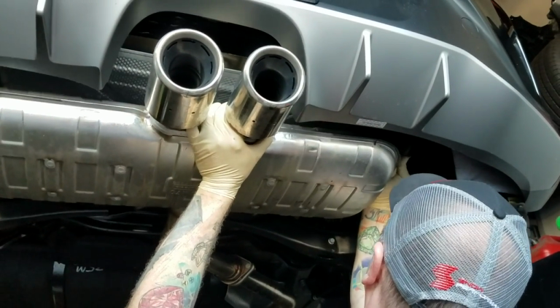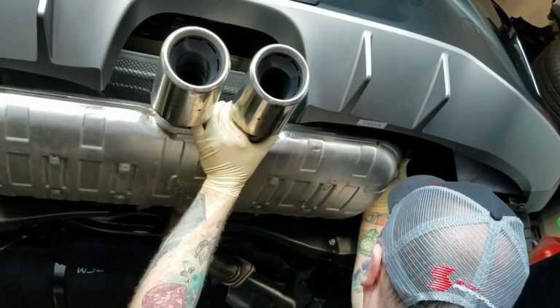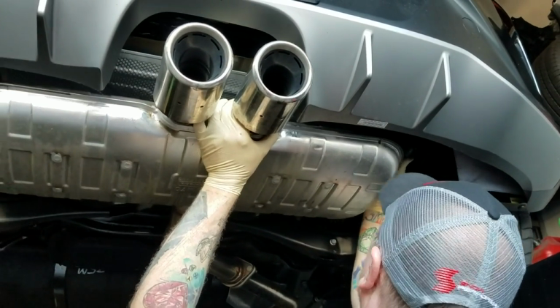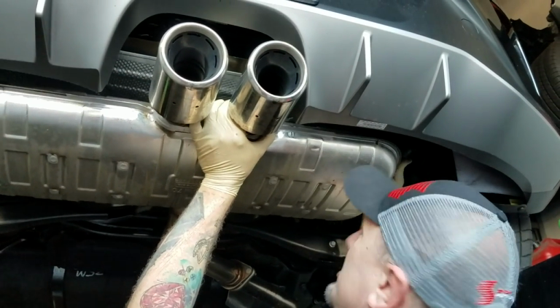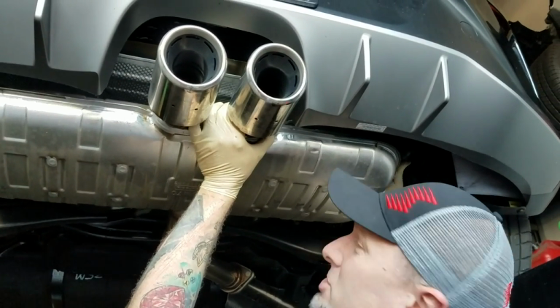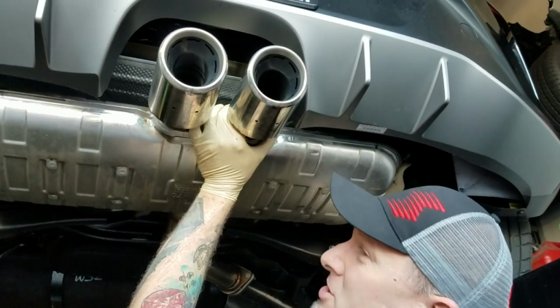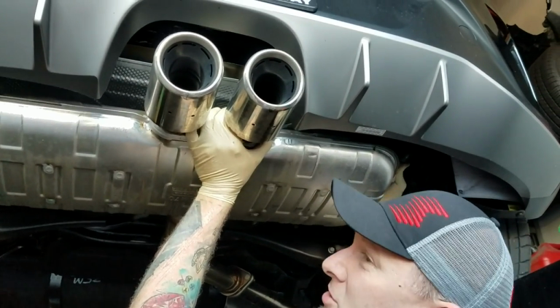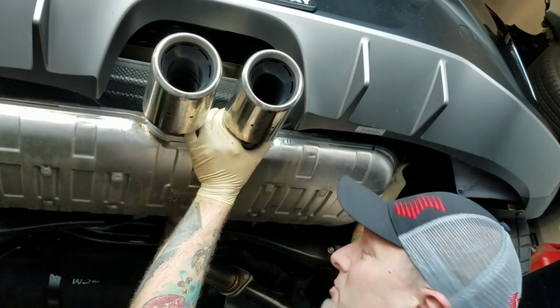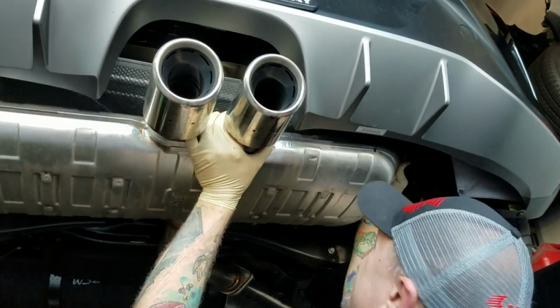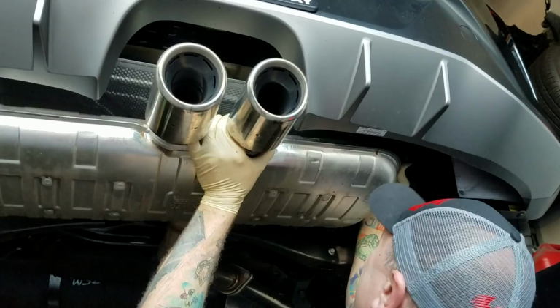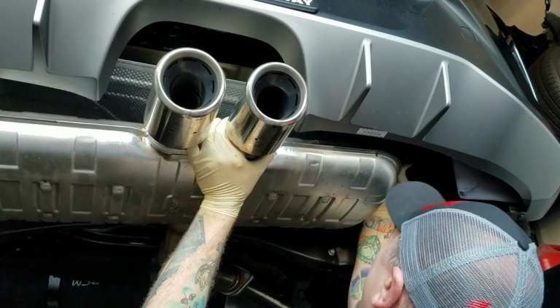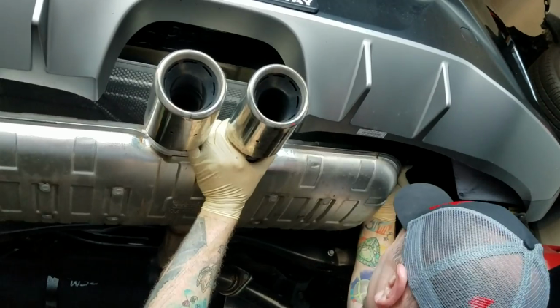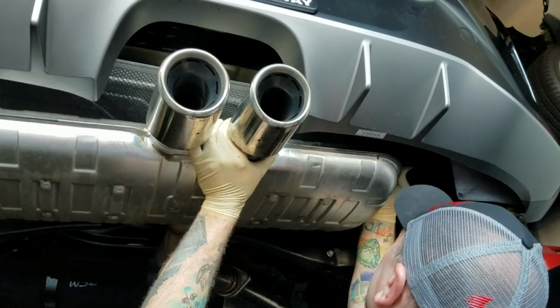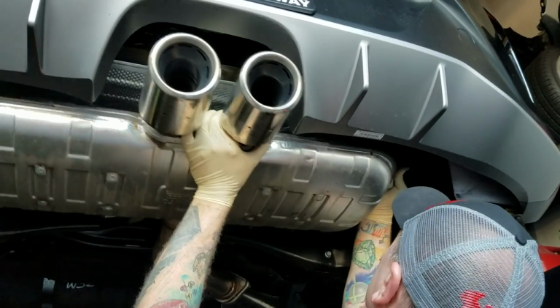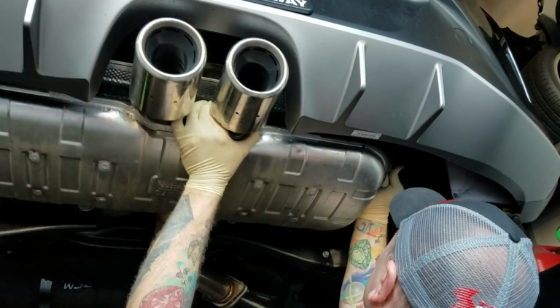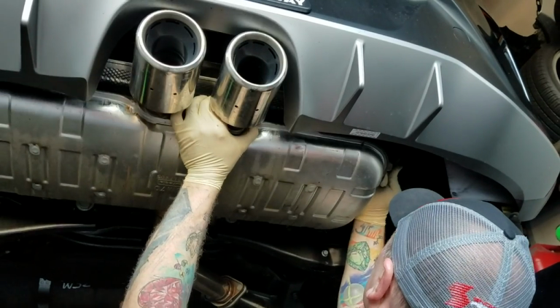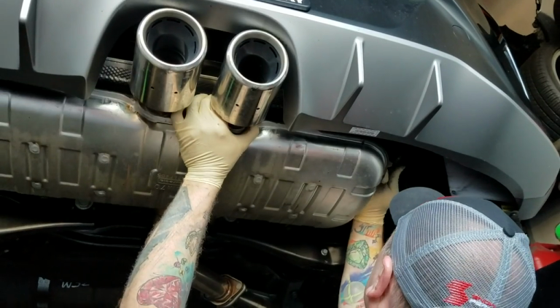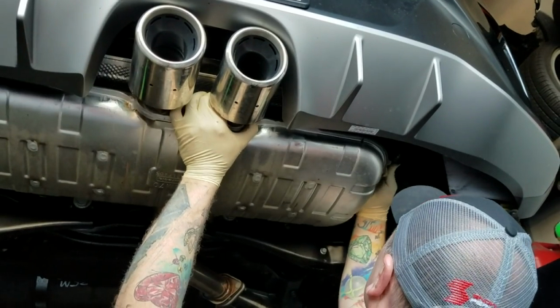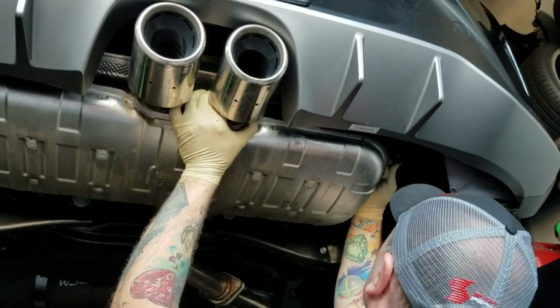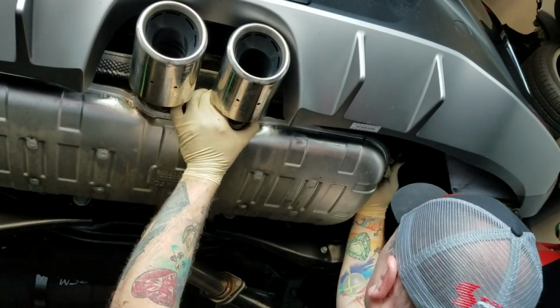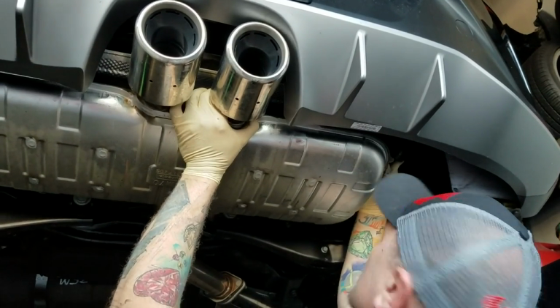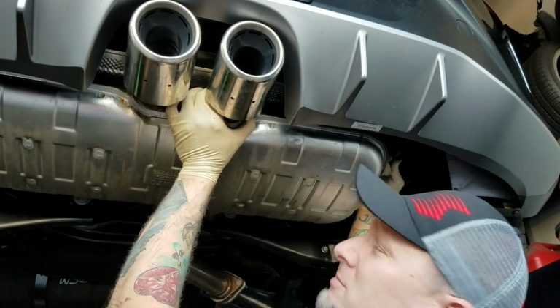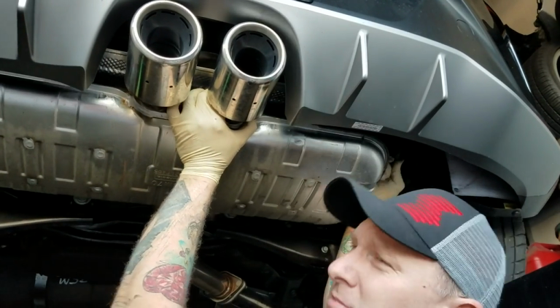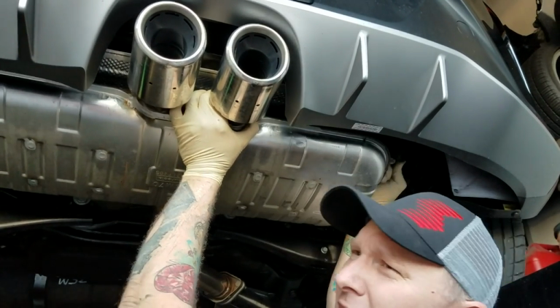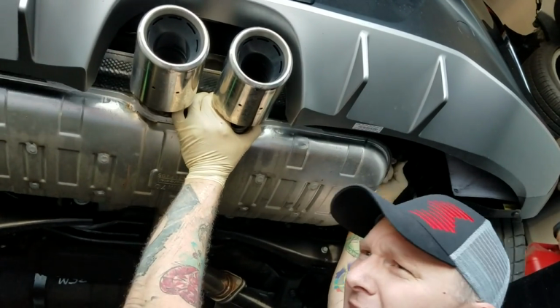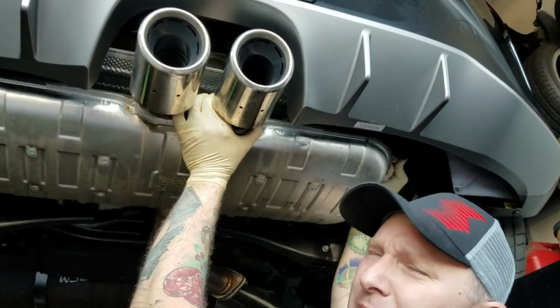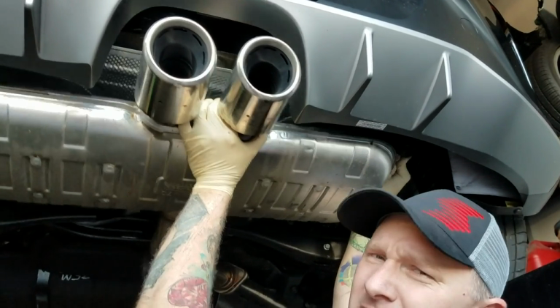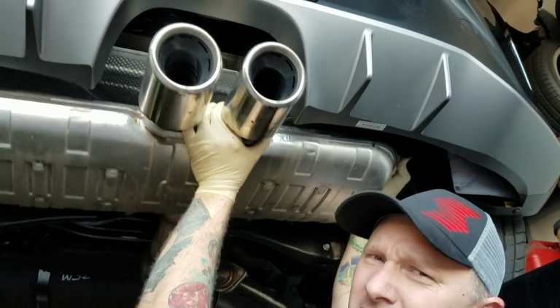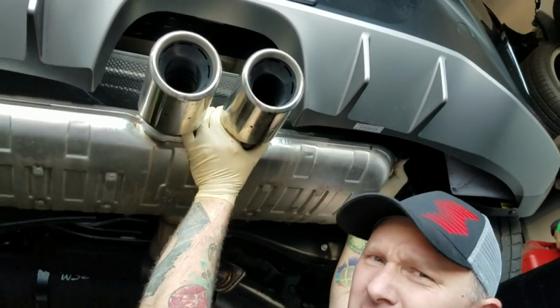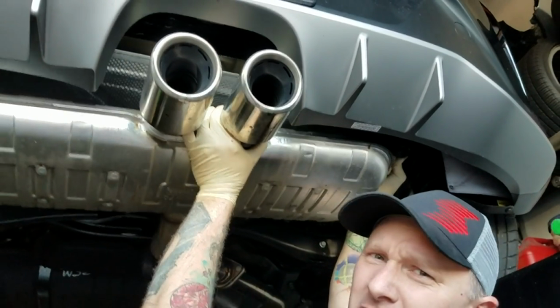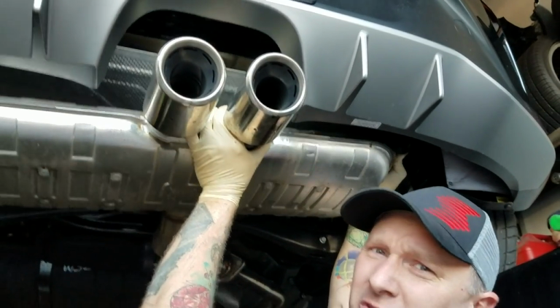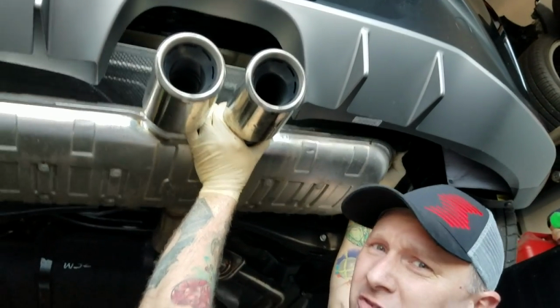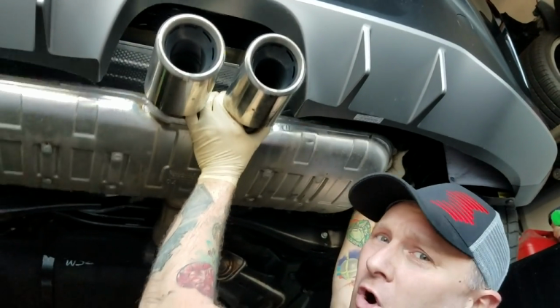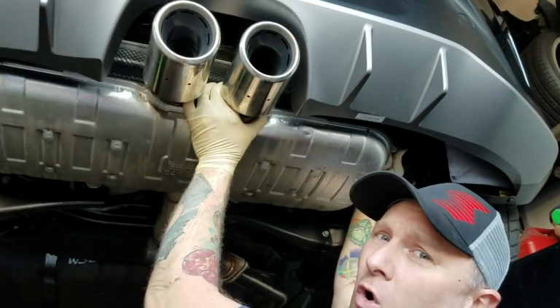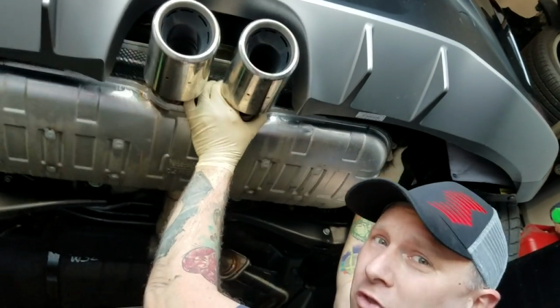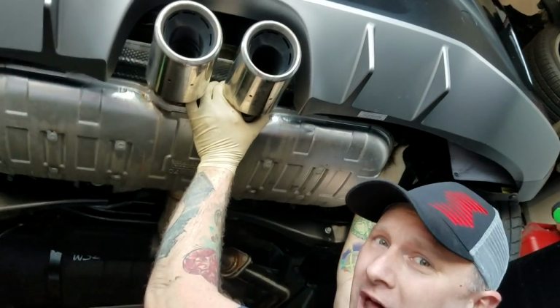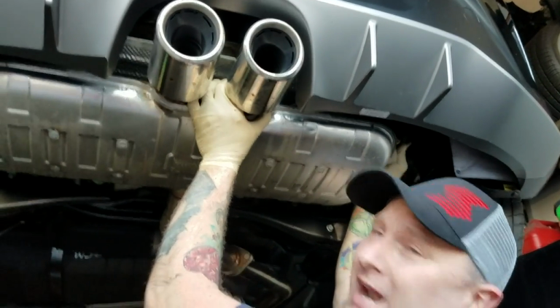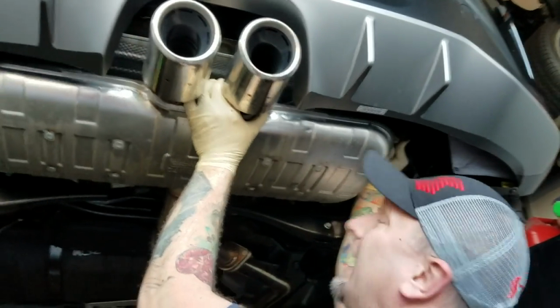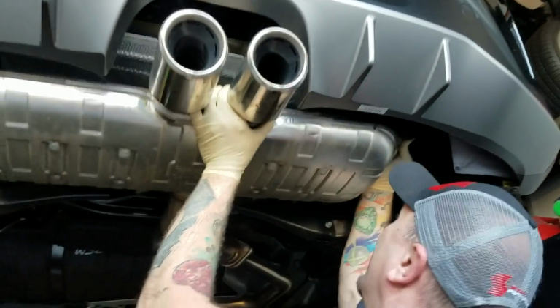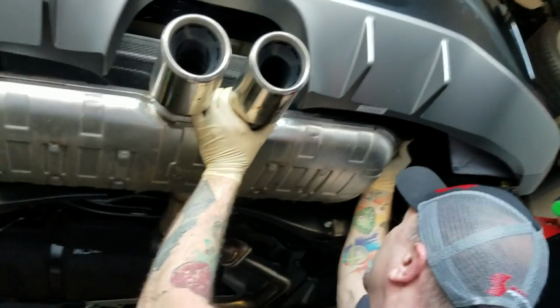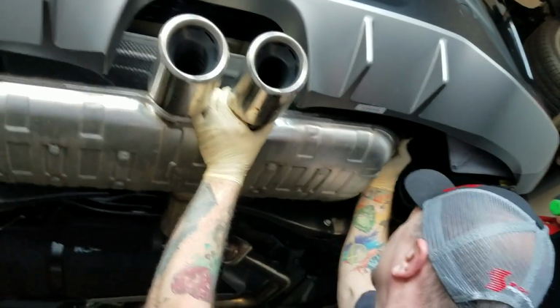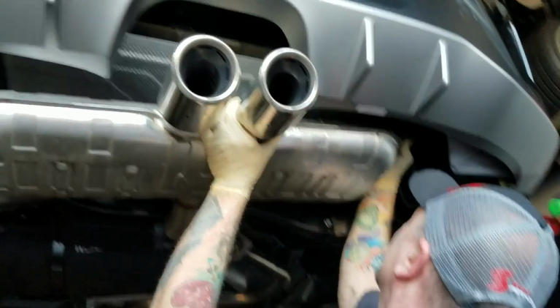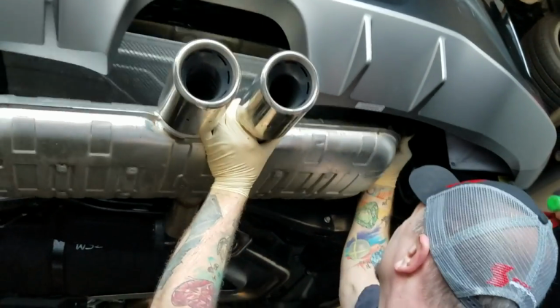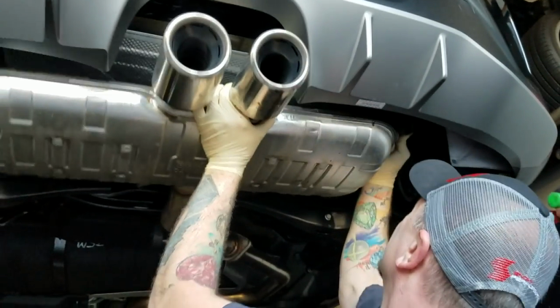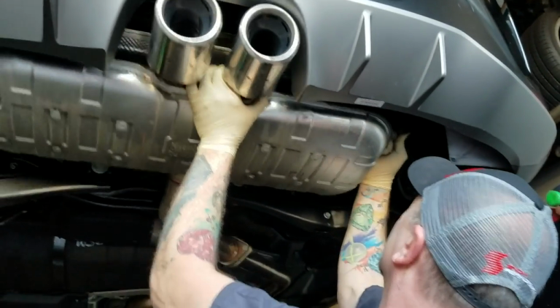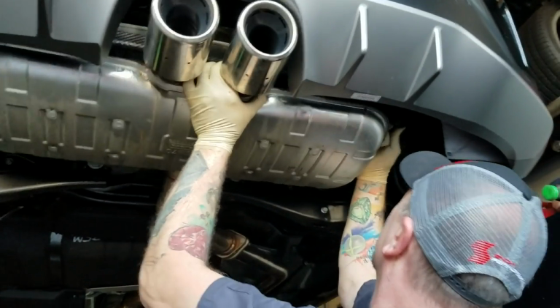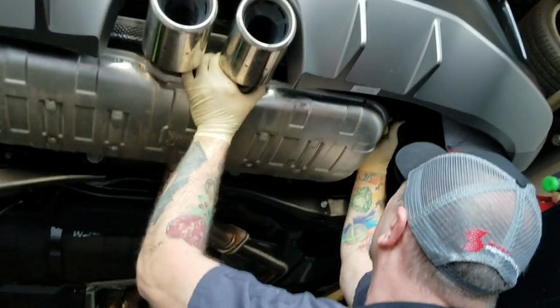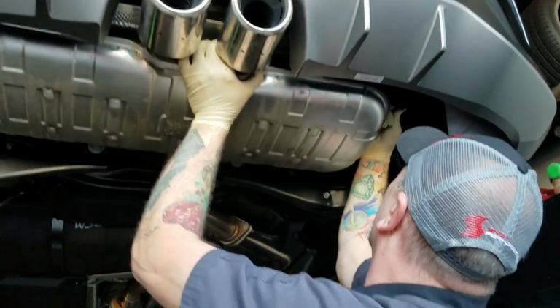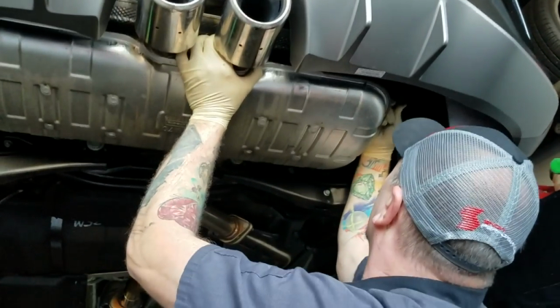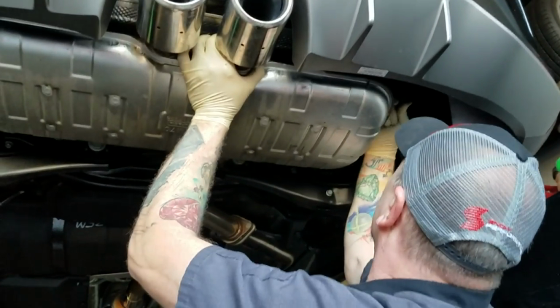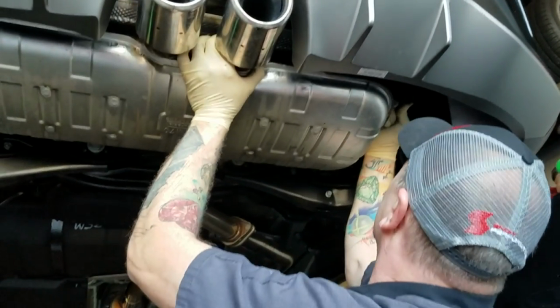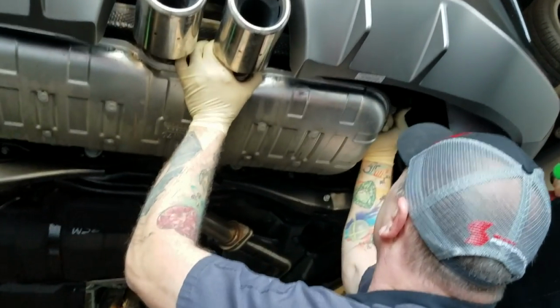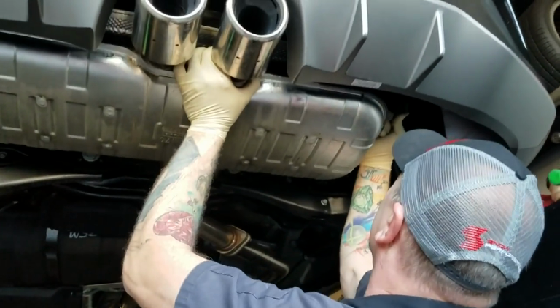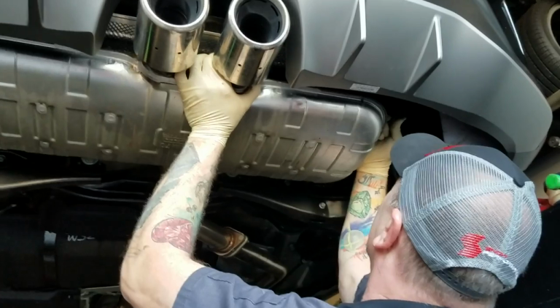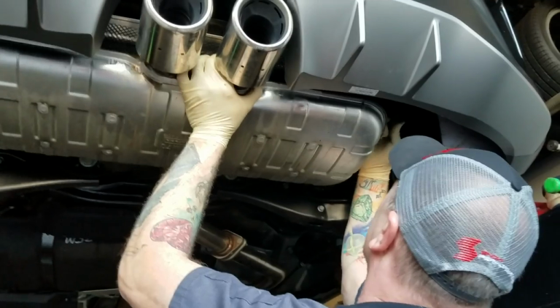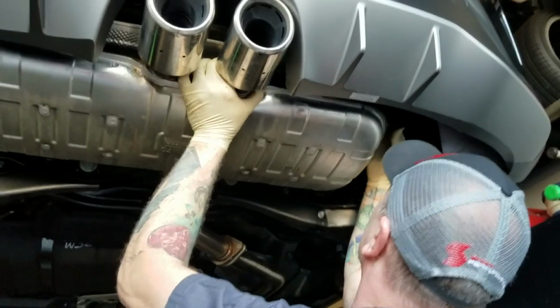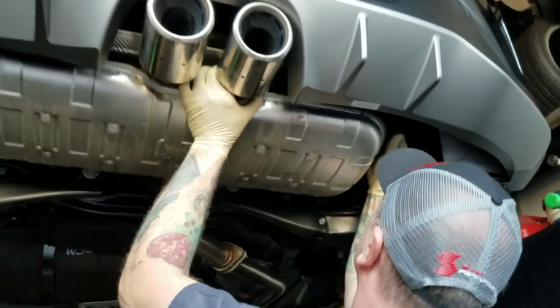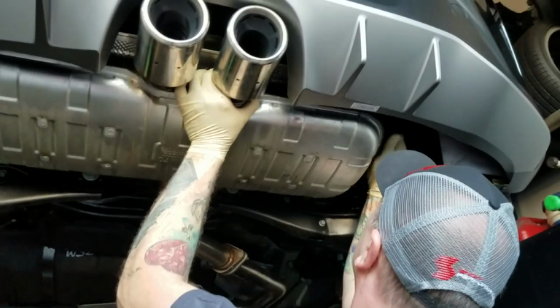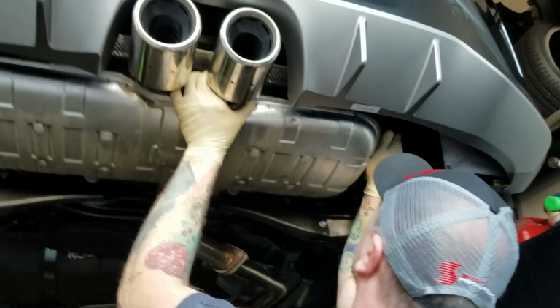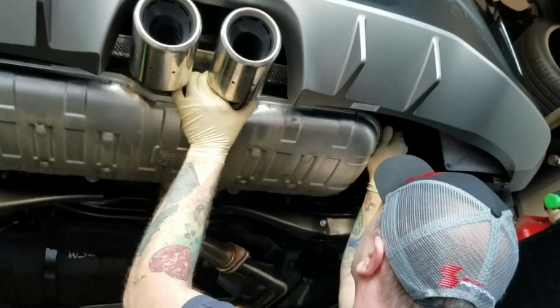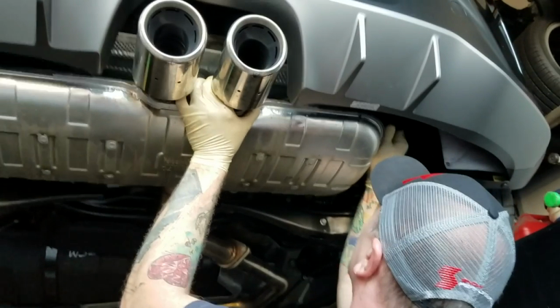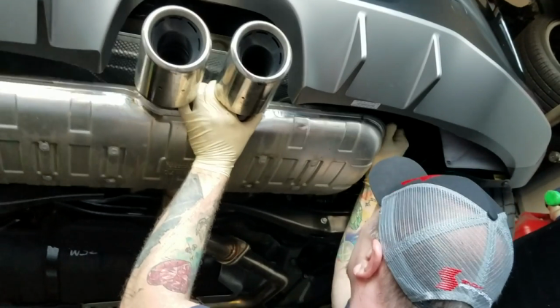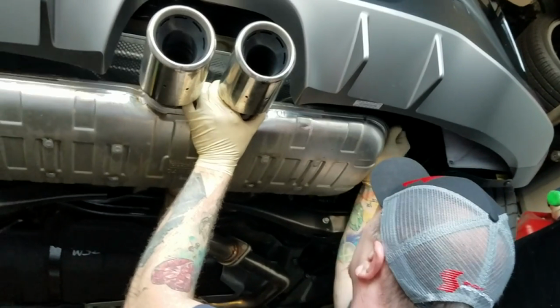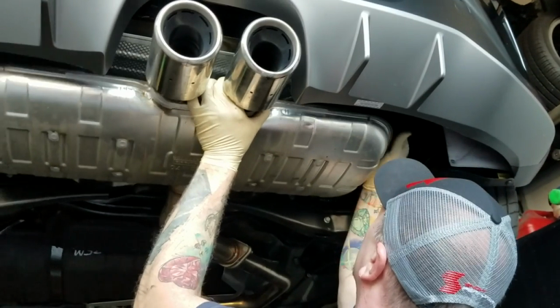Make sure you do this when the exhaust is cold, not hot.